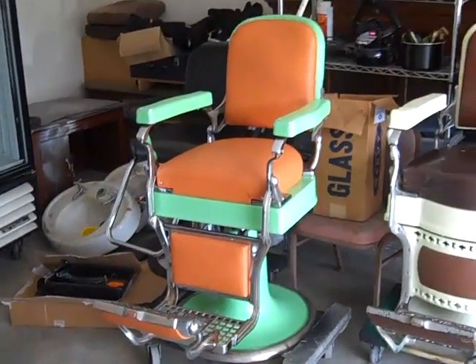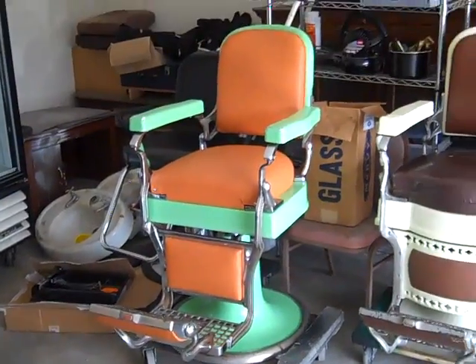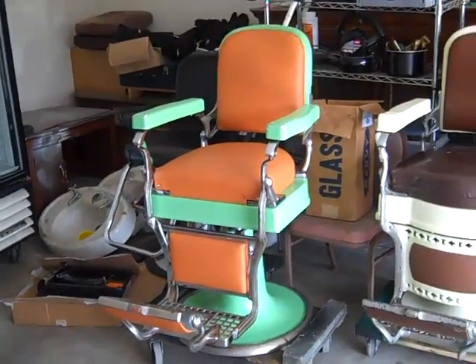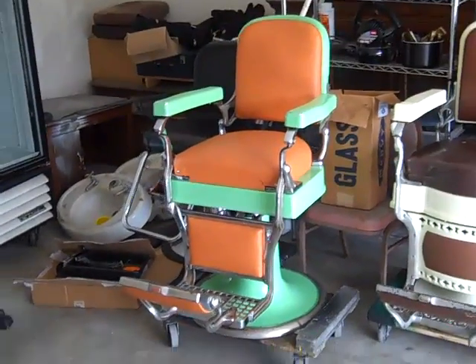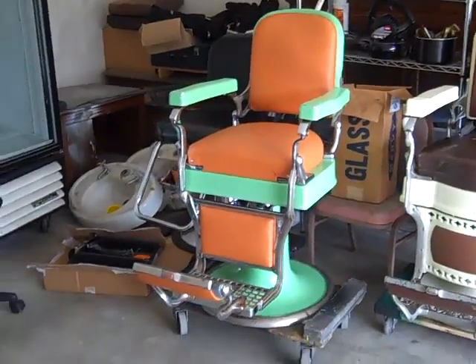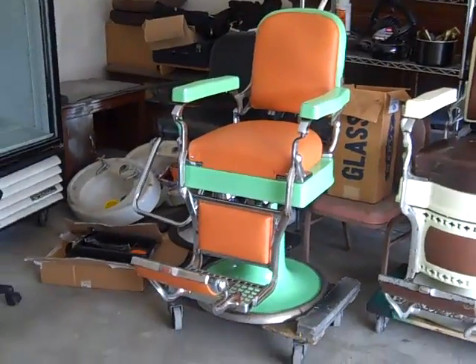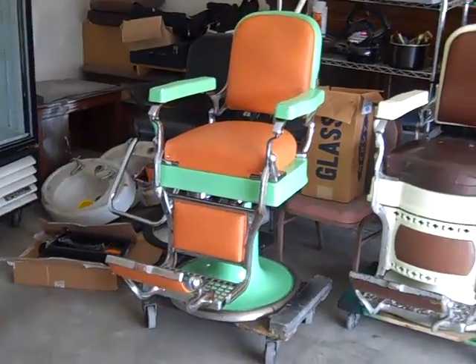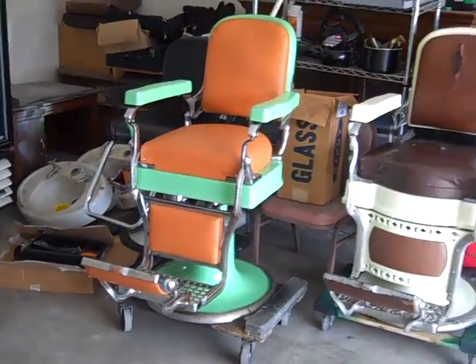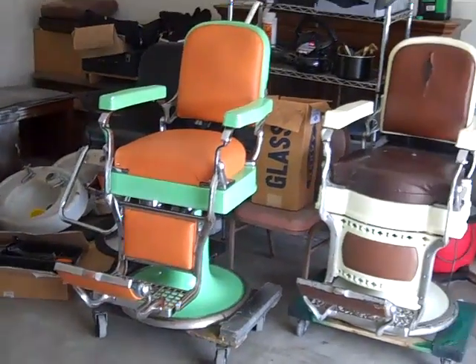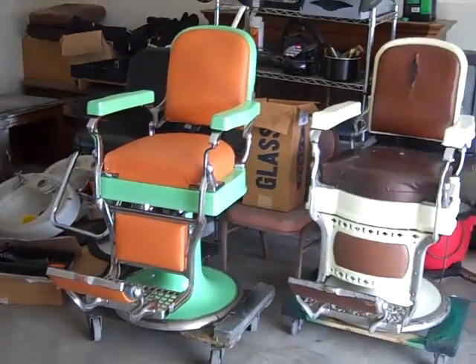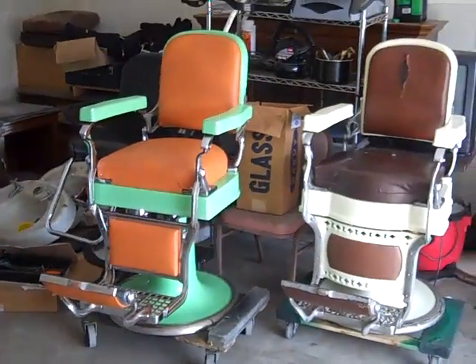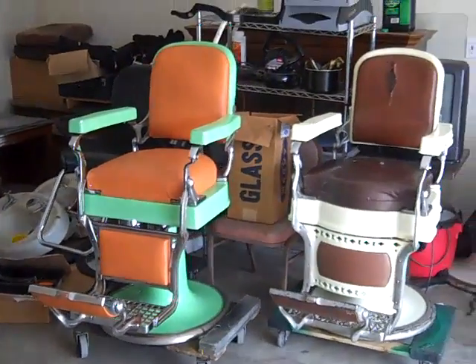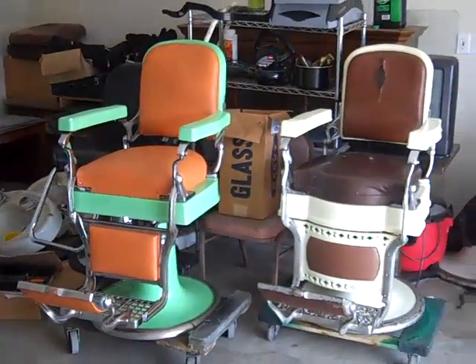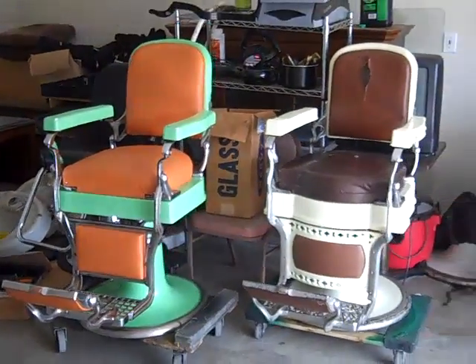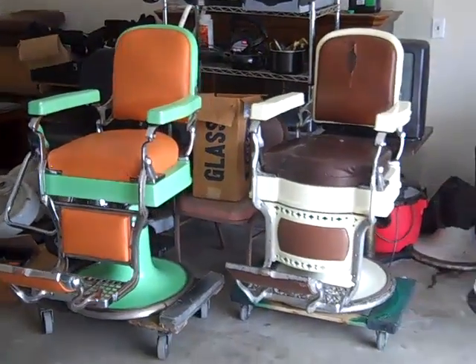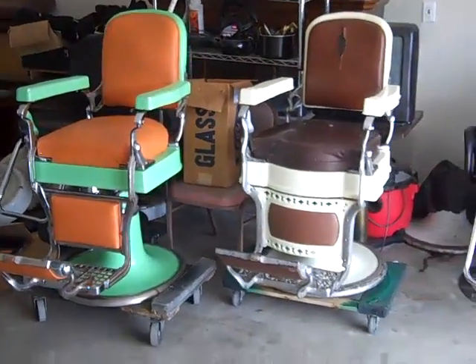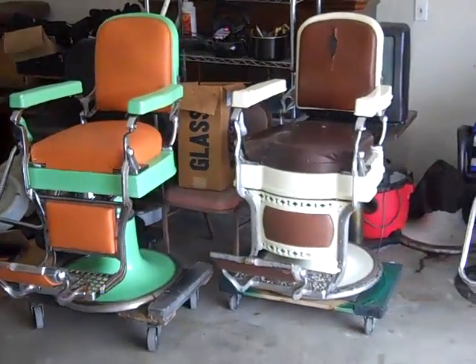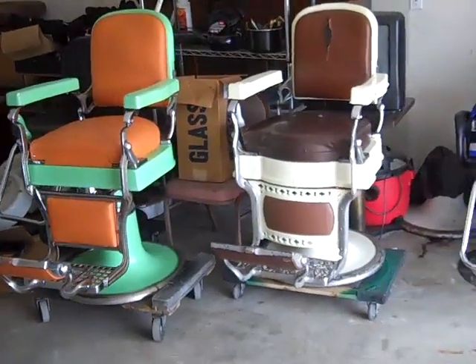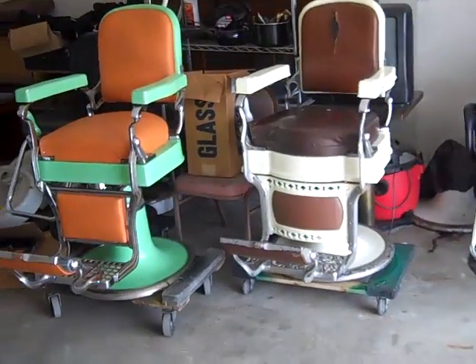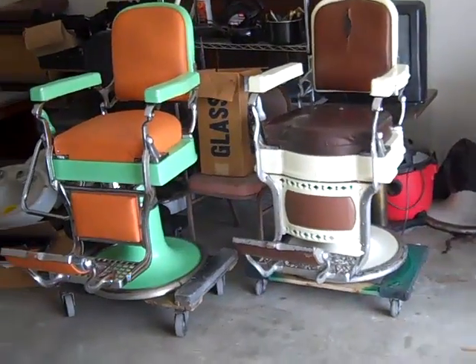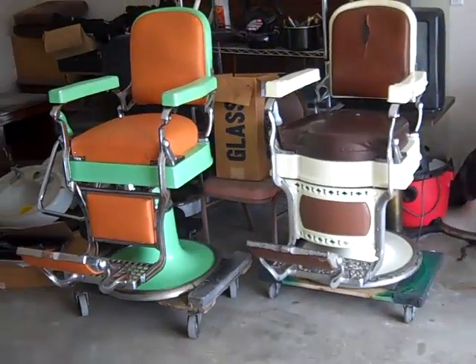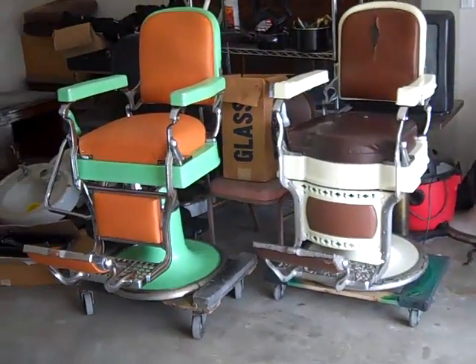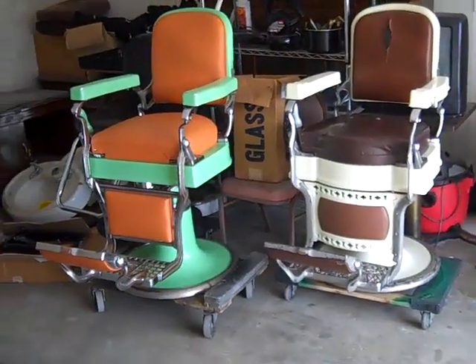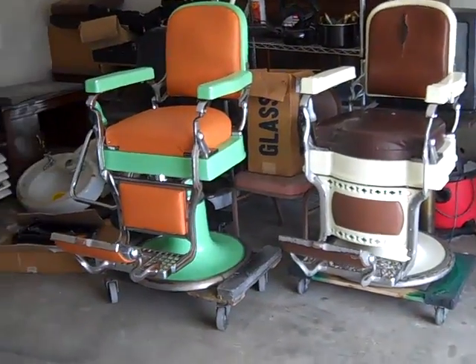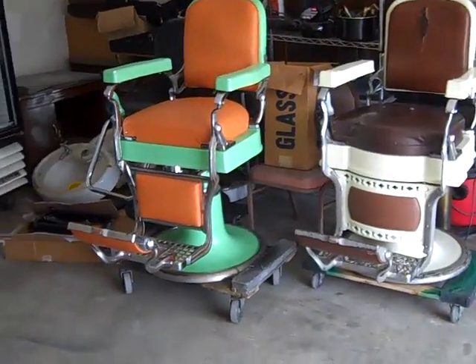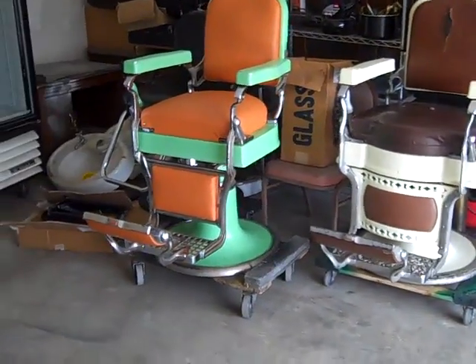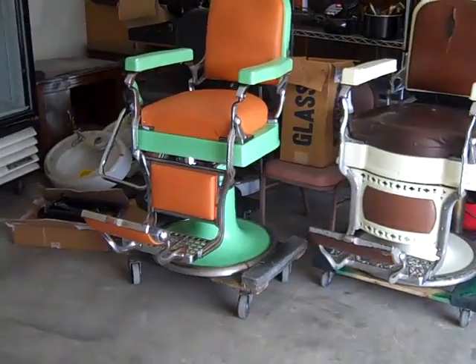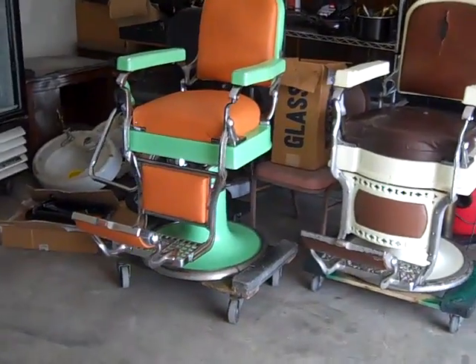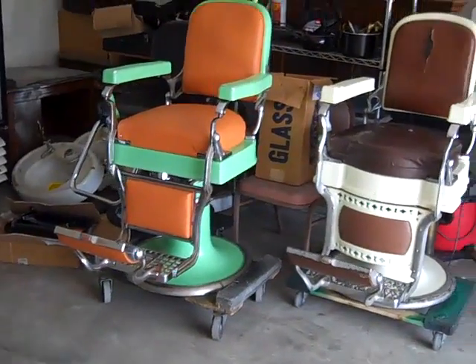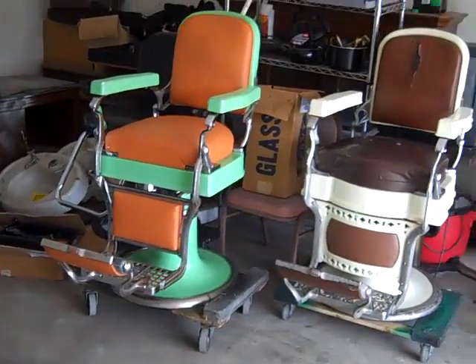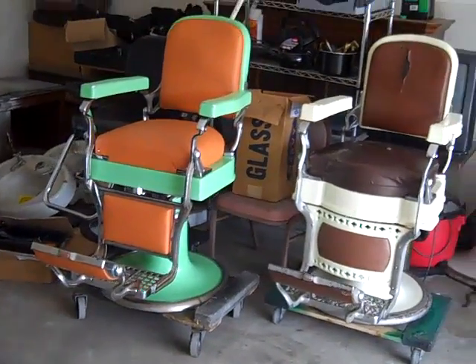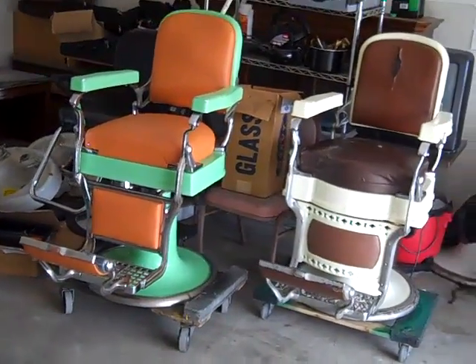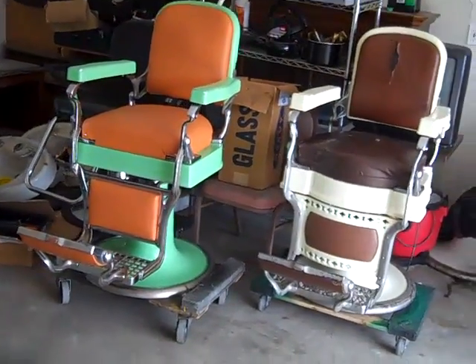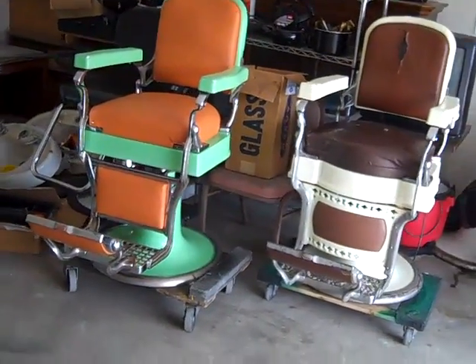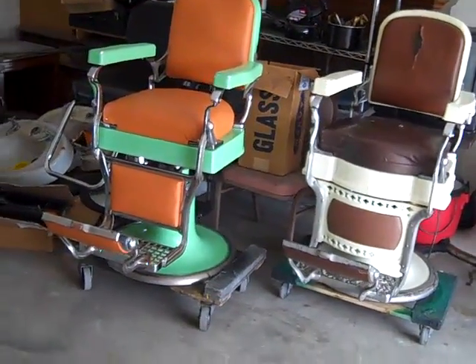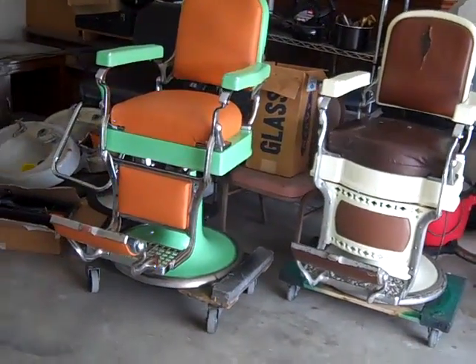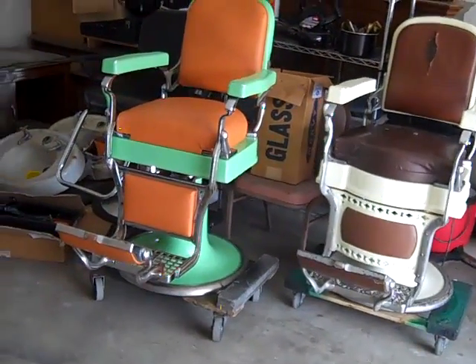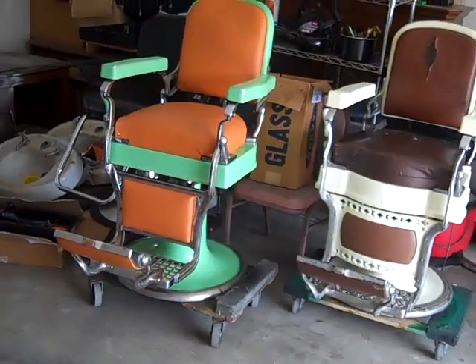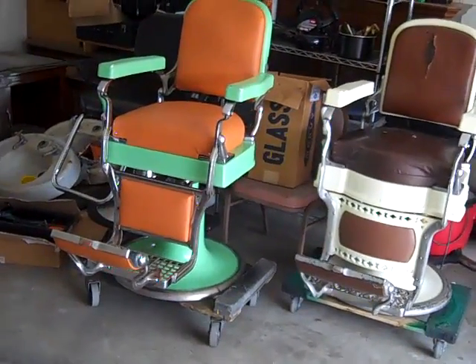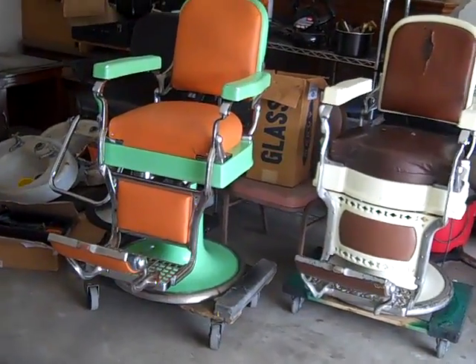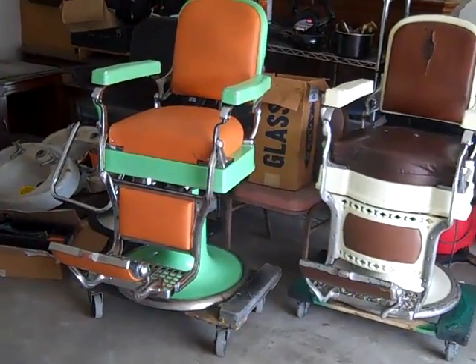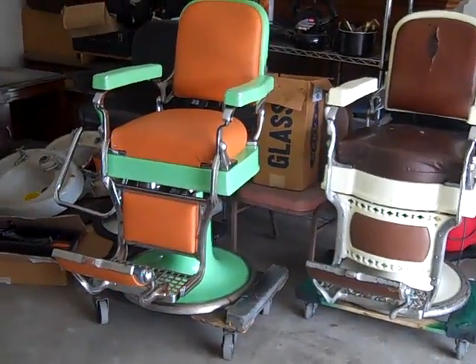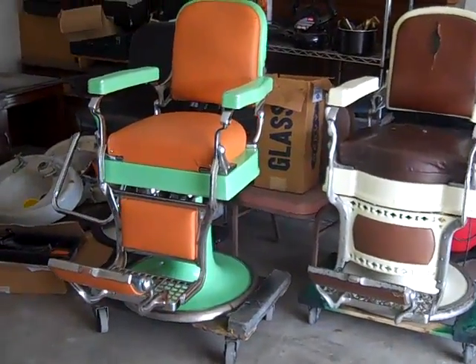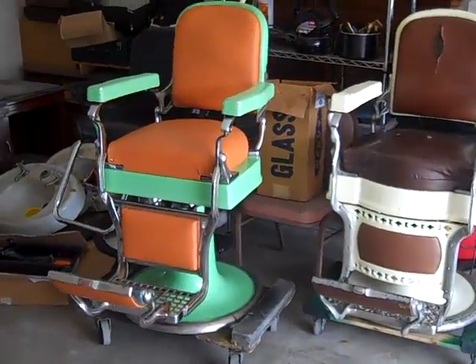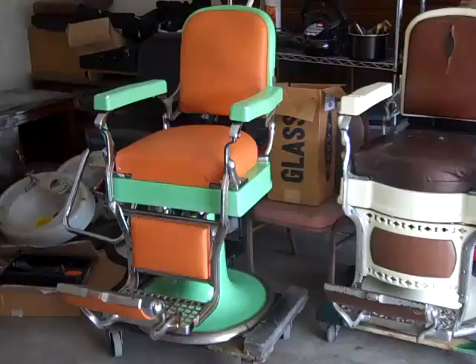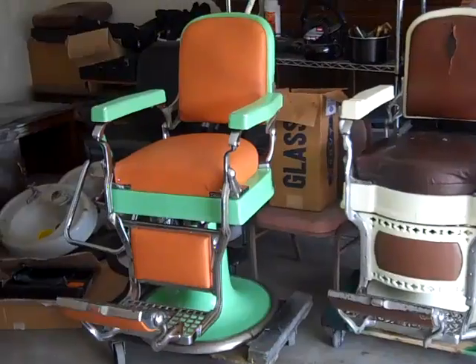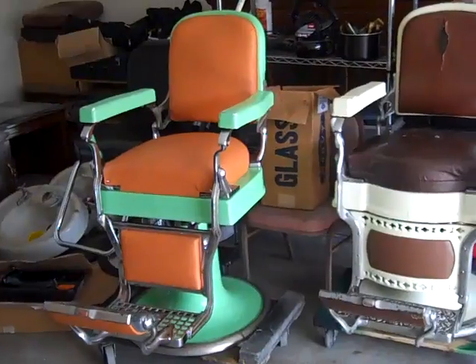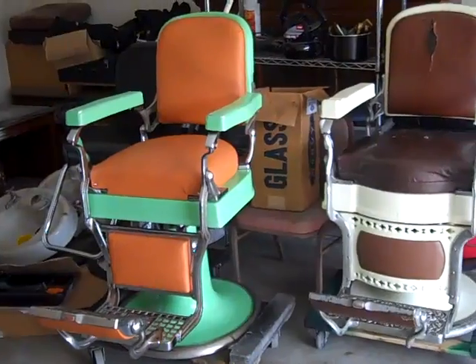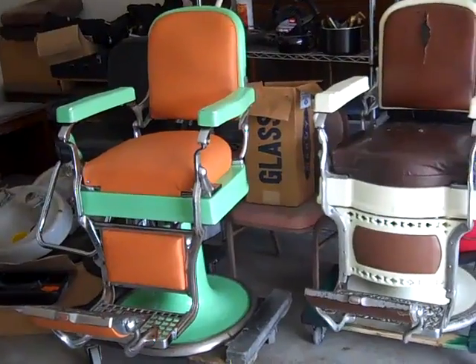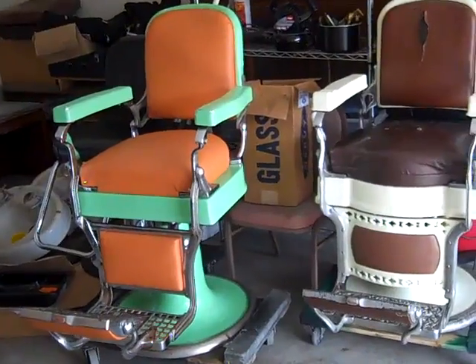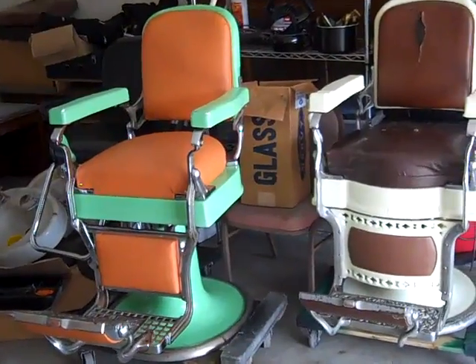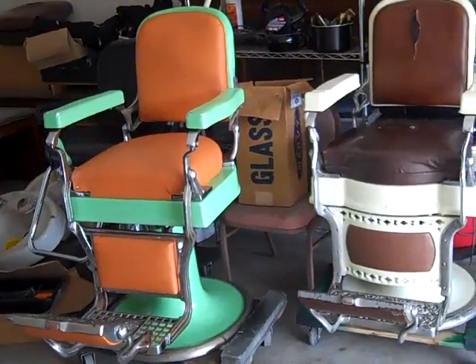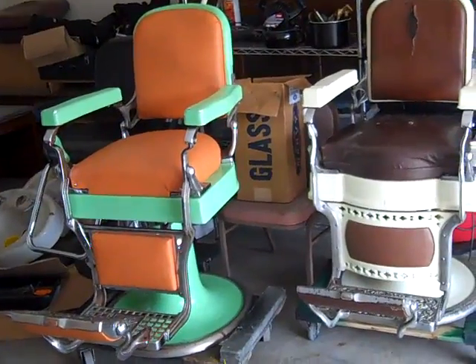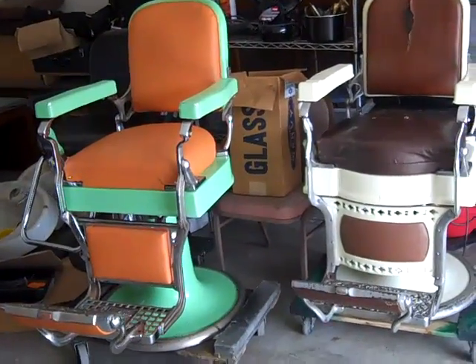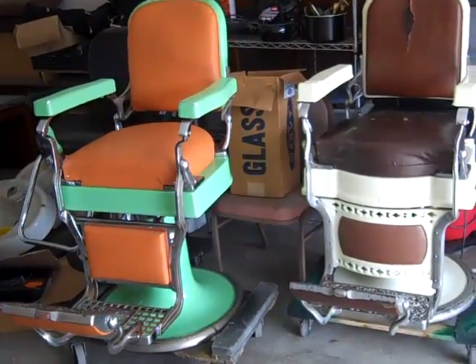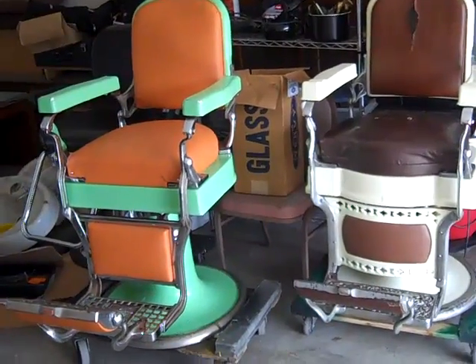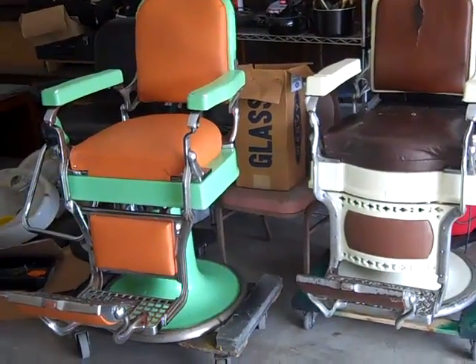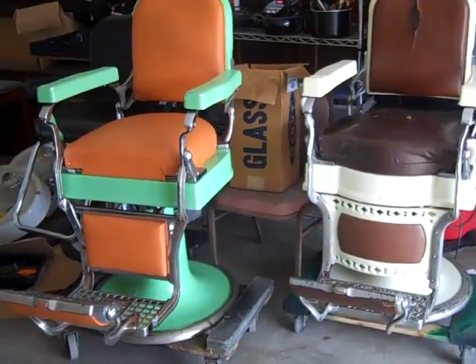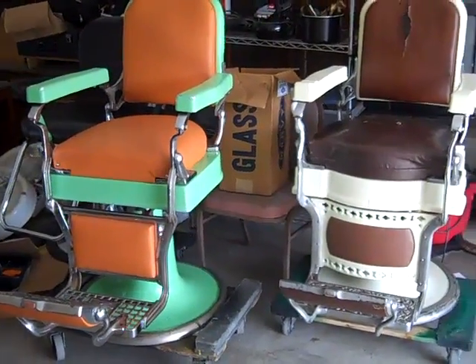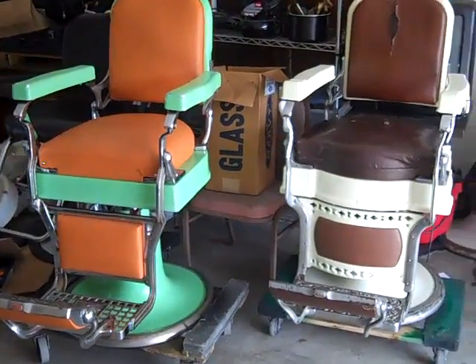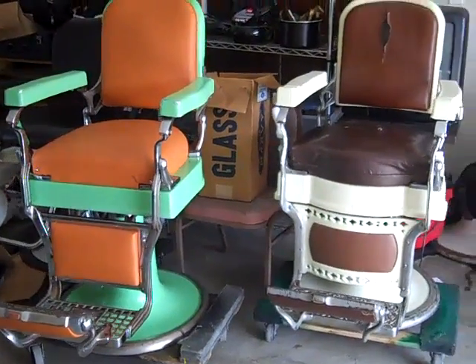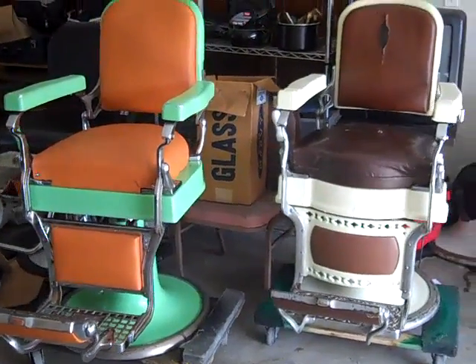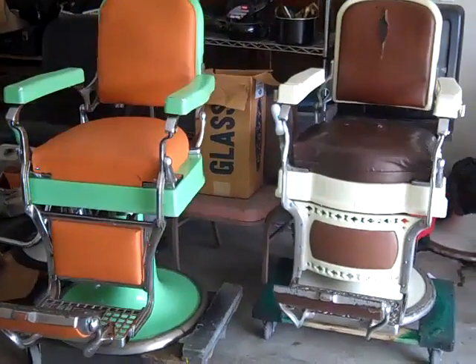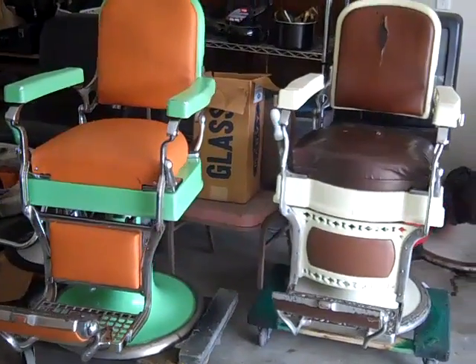Hey, this is Mike Sales of Mike and Bill's Presidential Barber Shop. I got a few items for sale, or I'd be willing to trade.